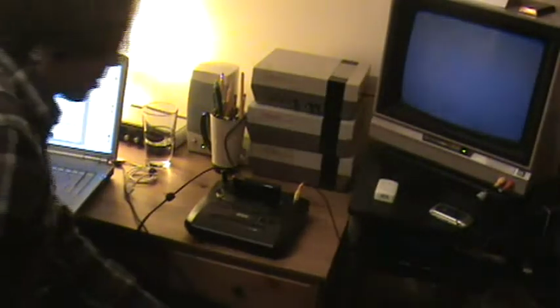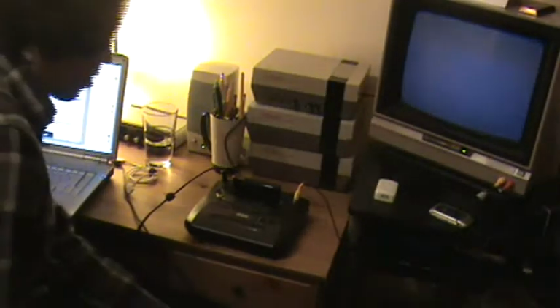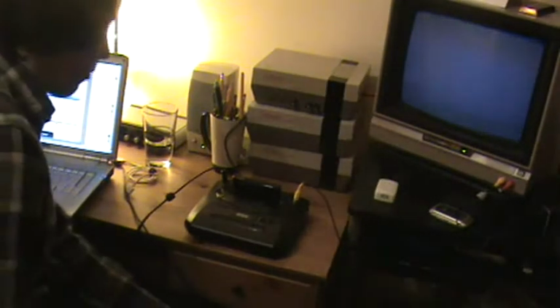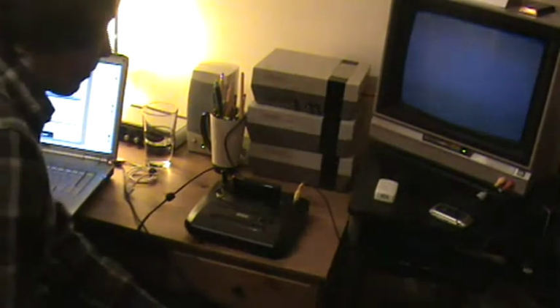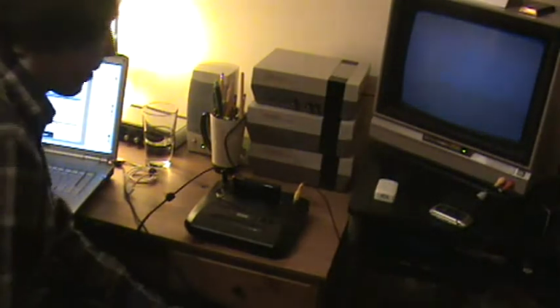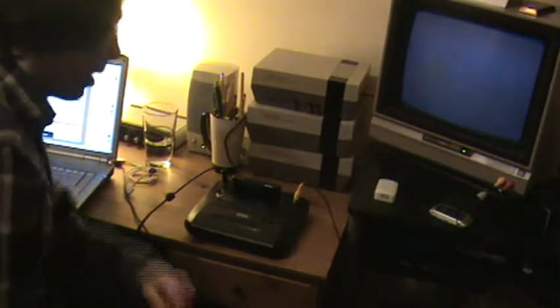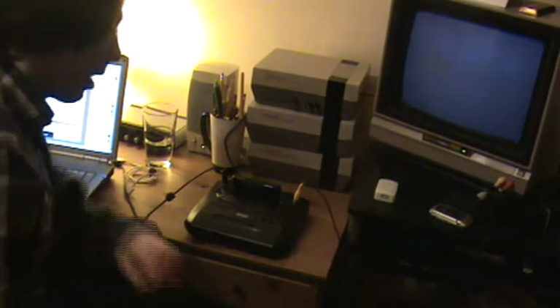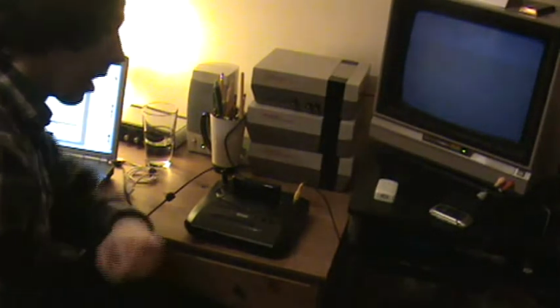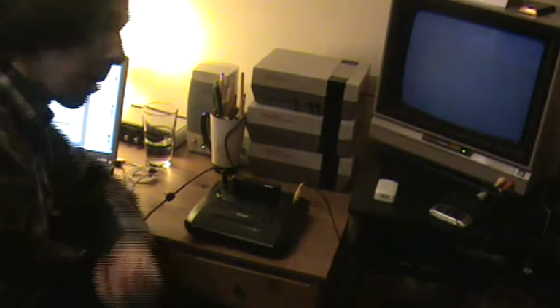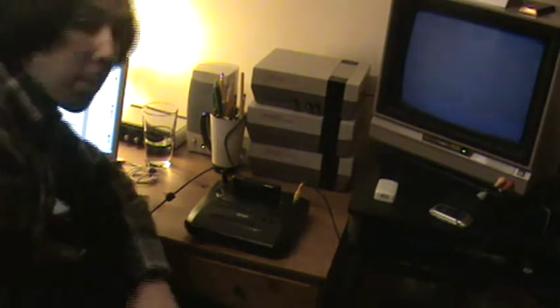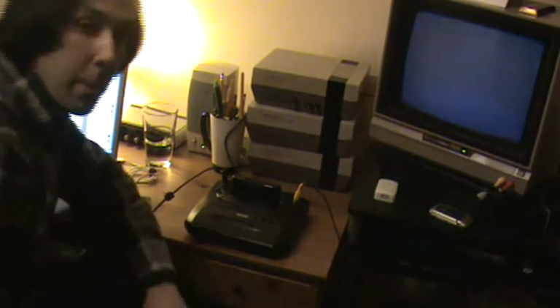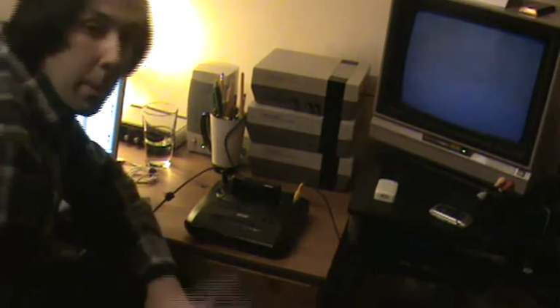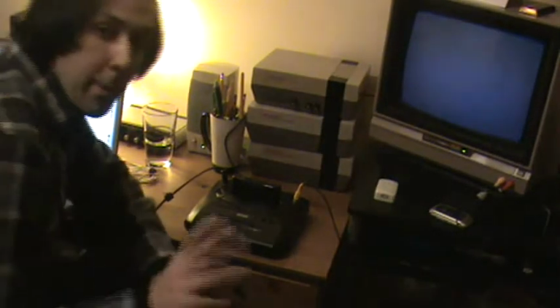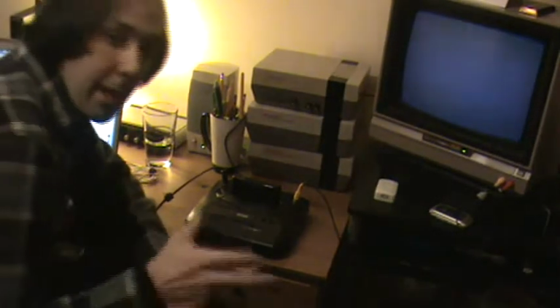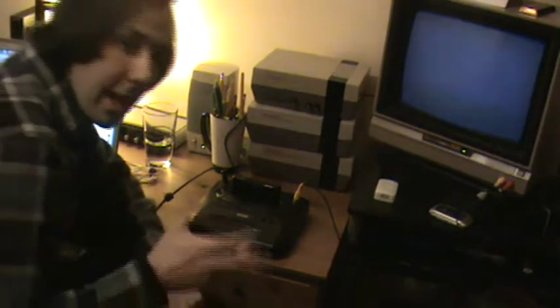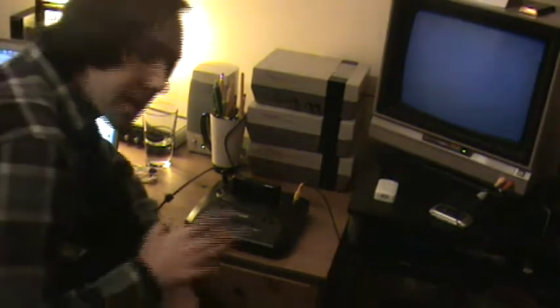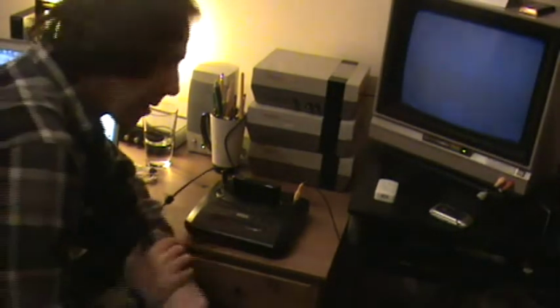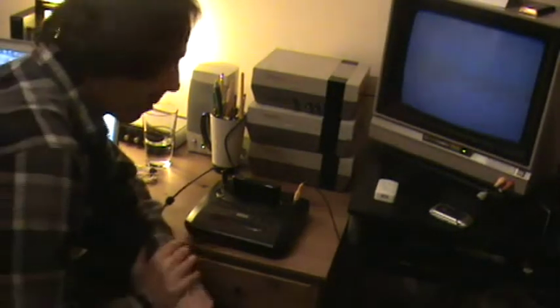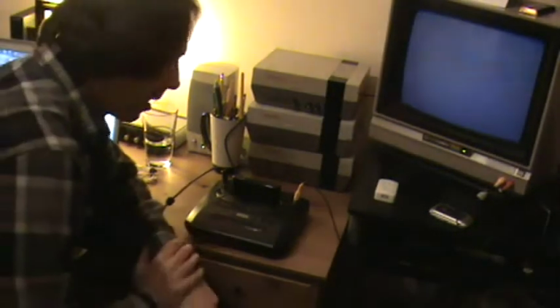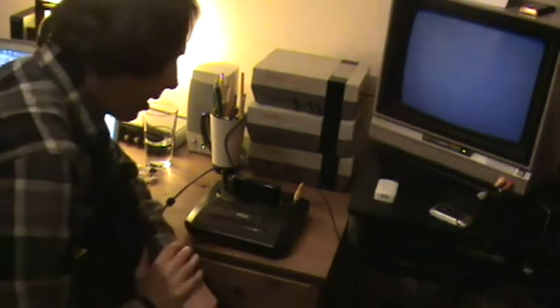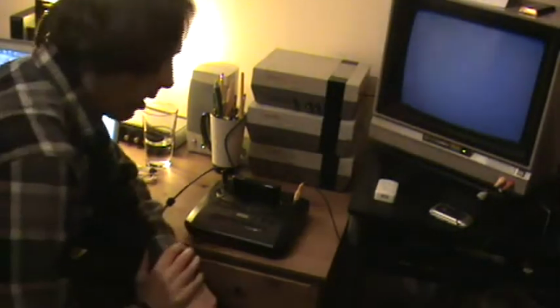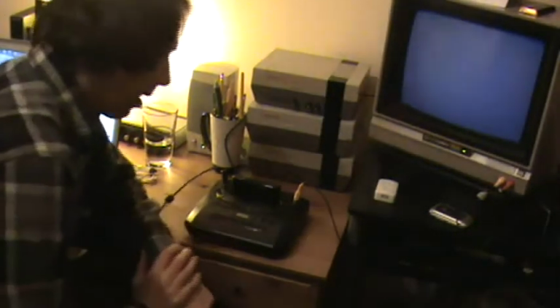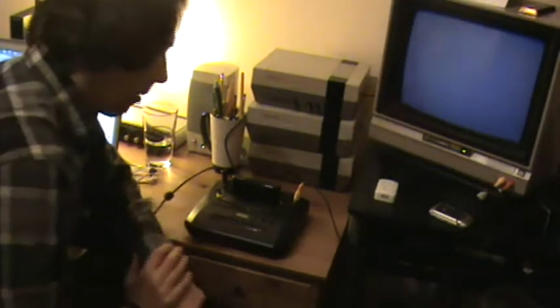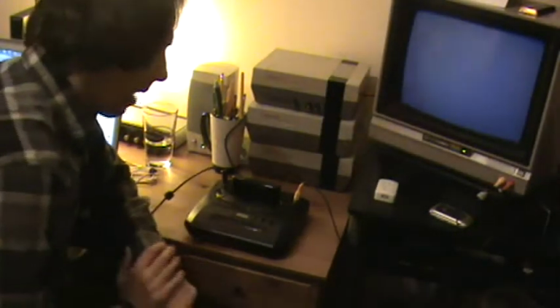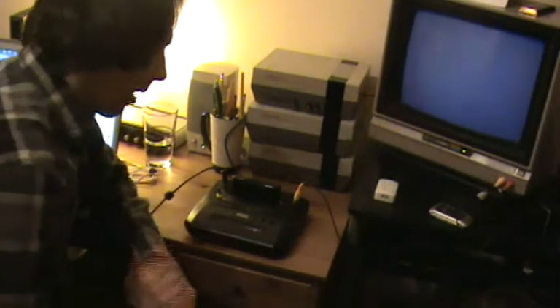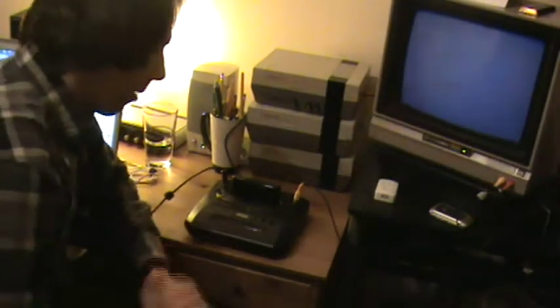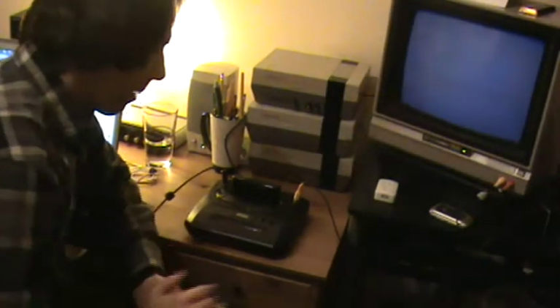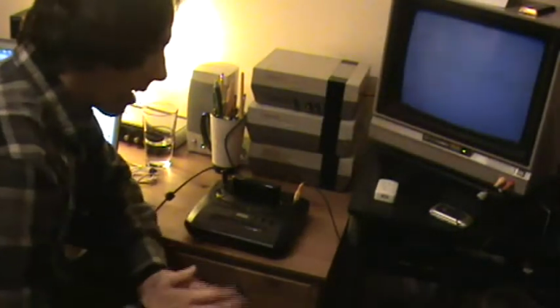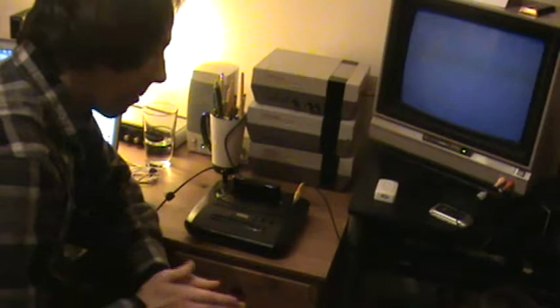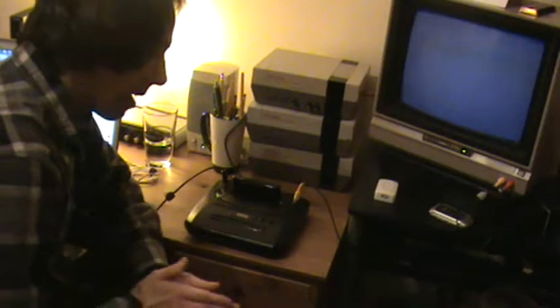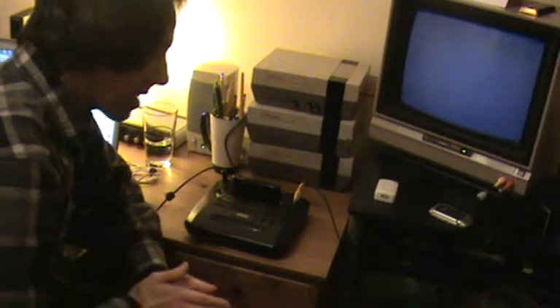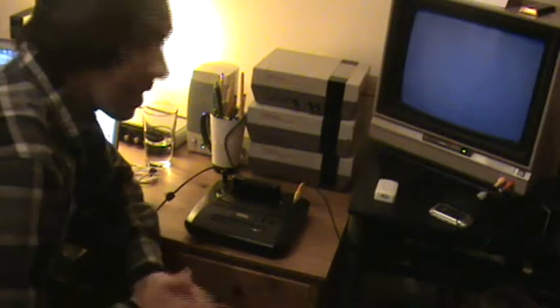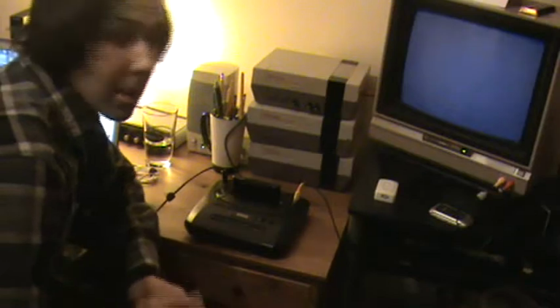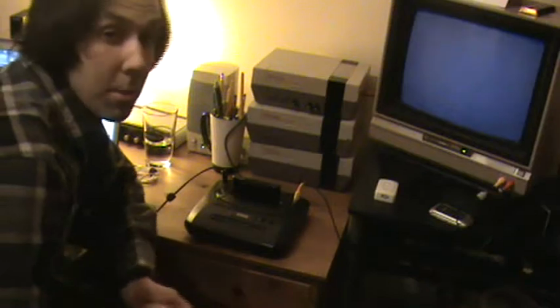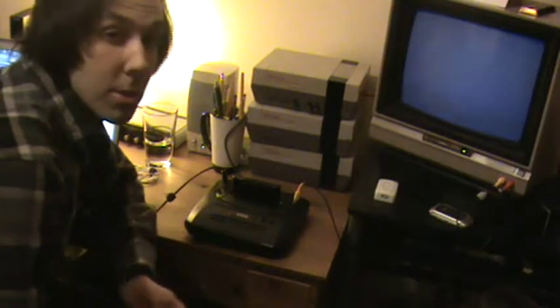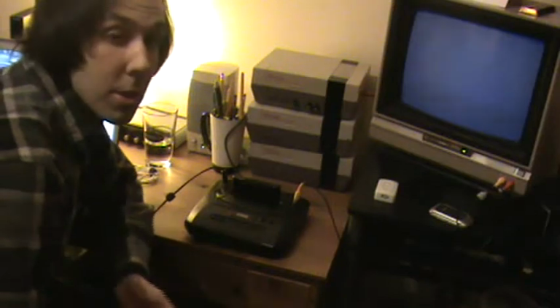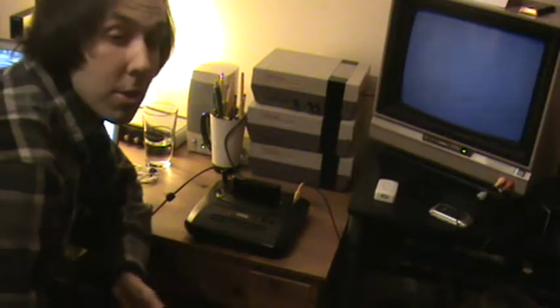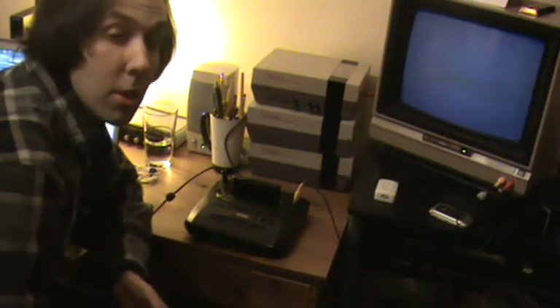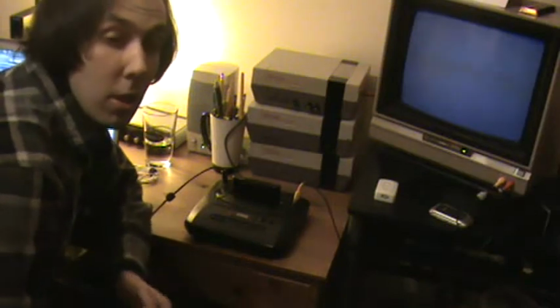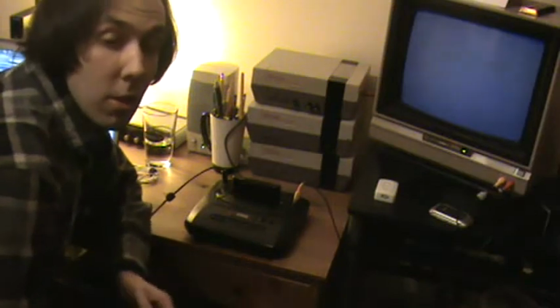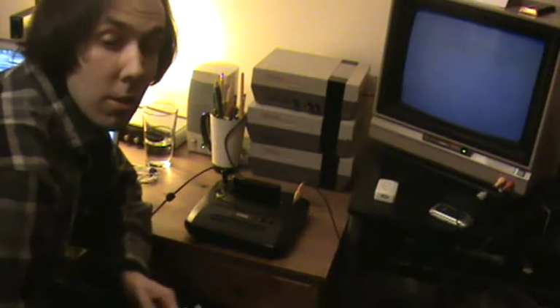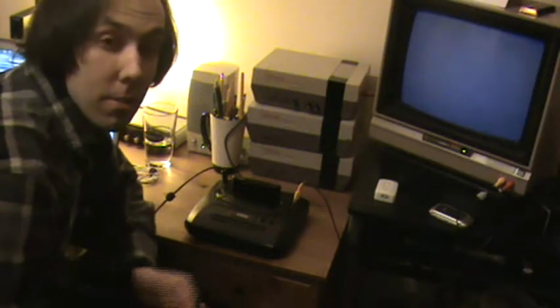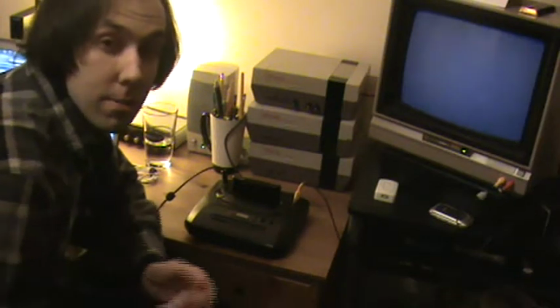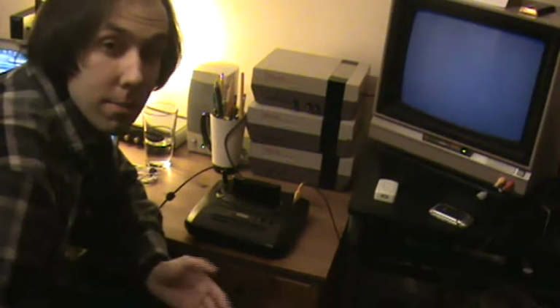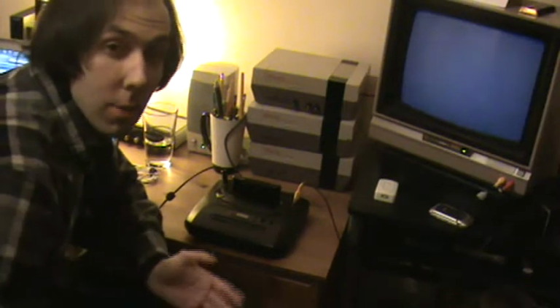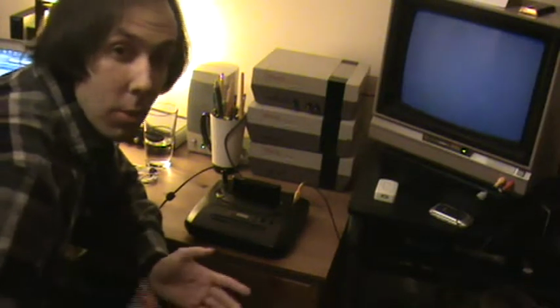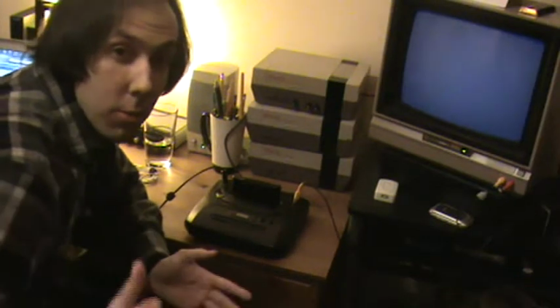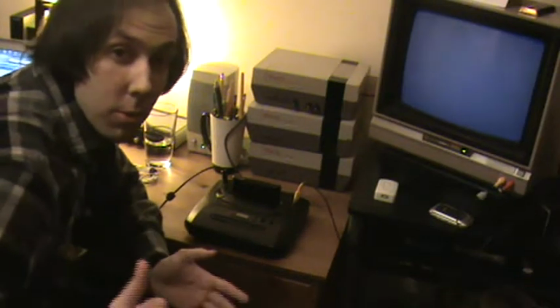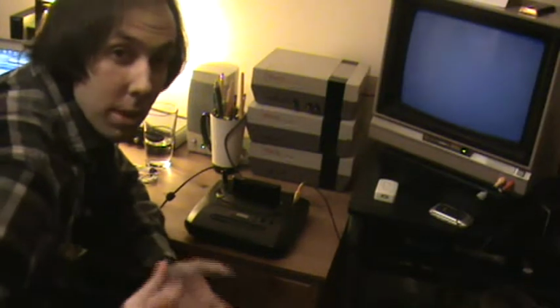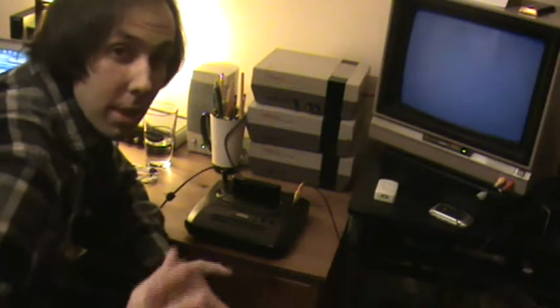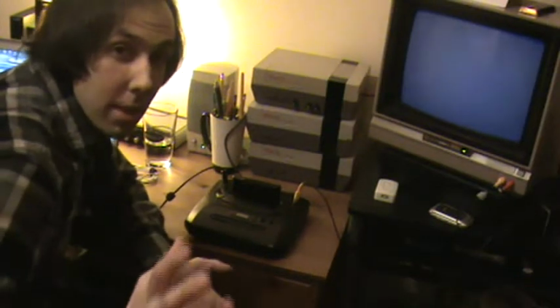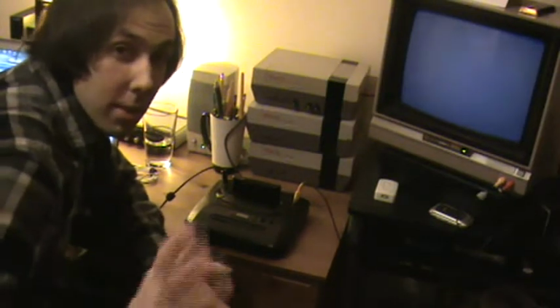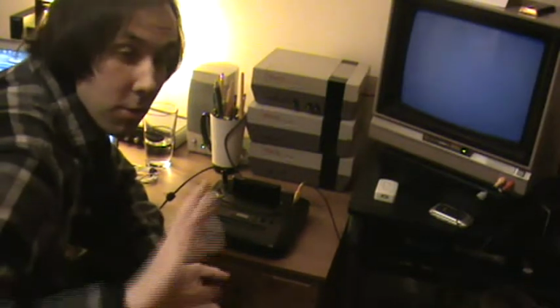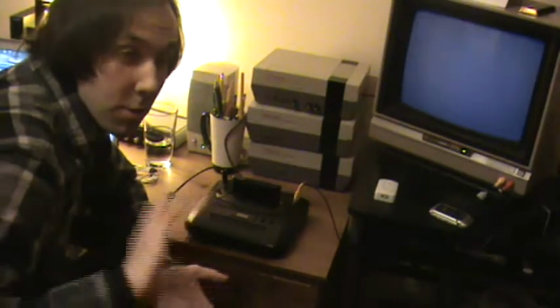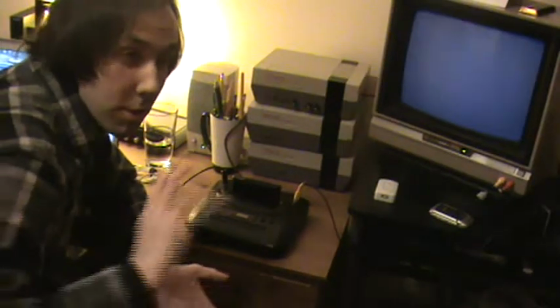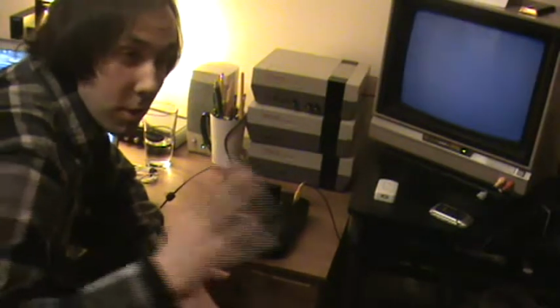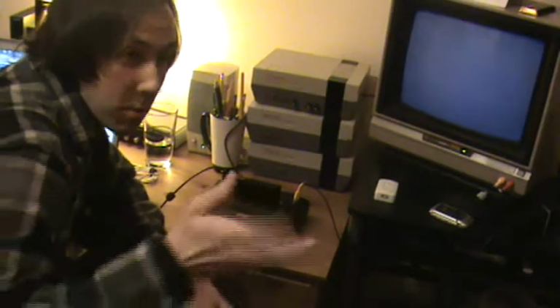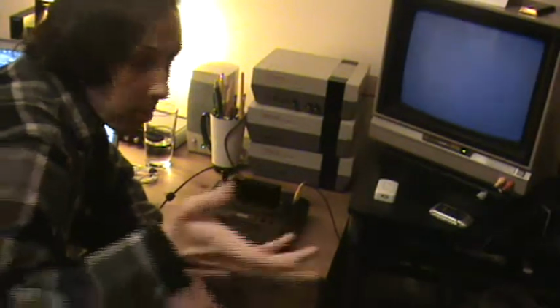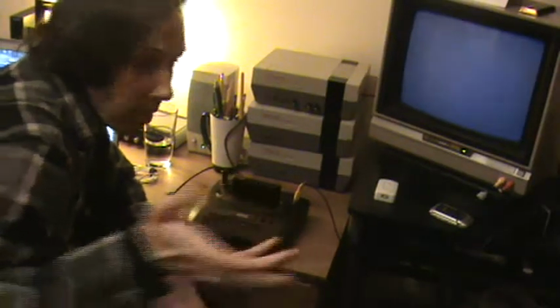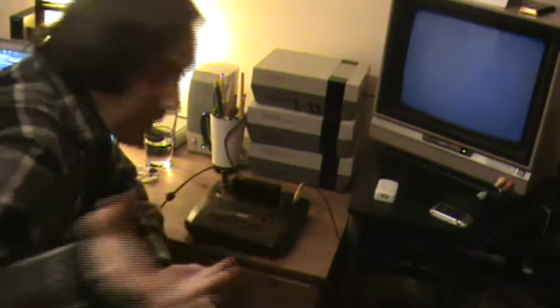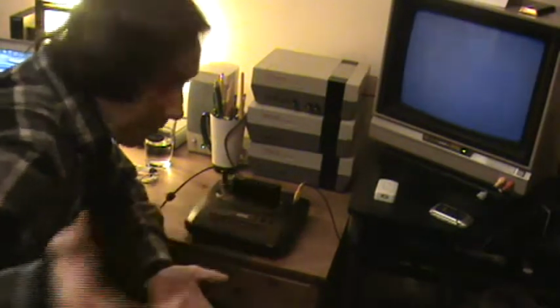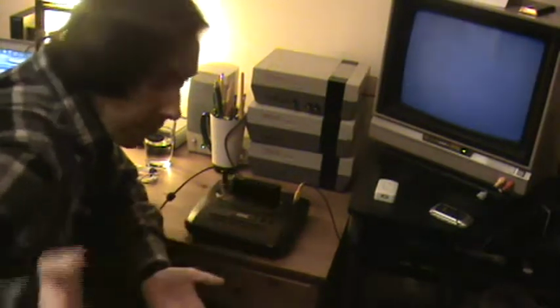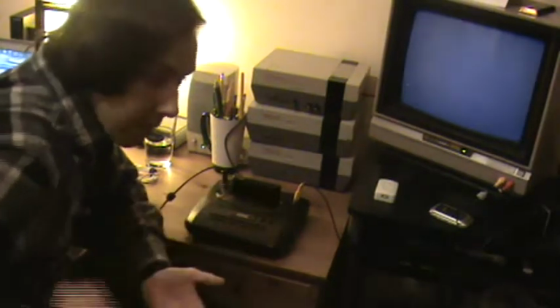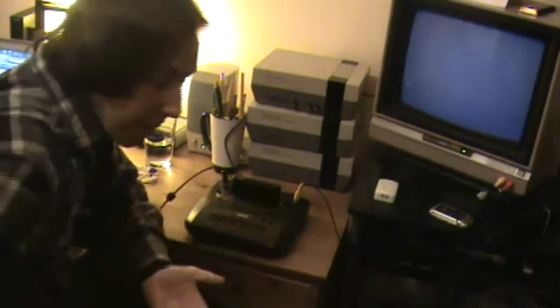A couple of people have been asking me how I'm making my Sega music, so hopefully this will just explain everything.